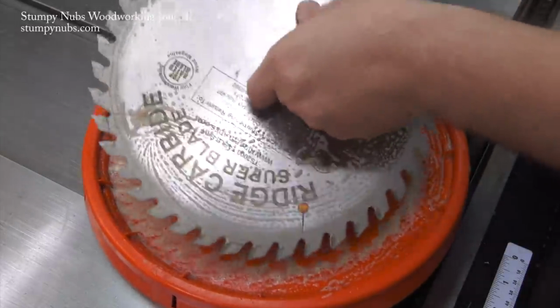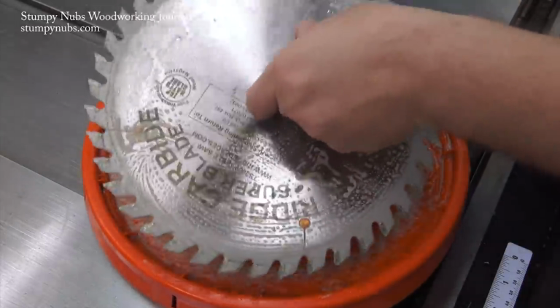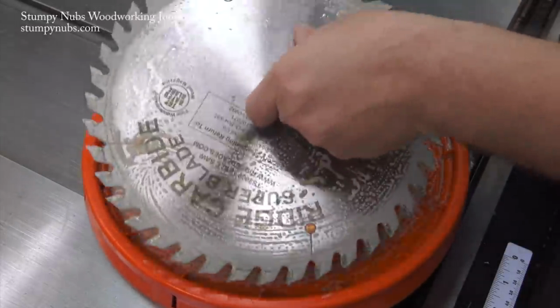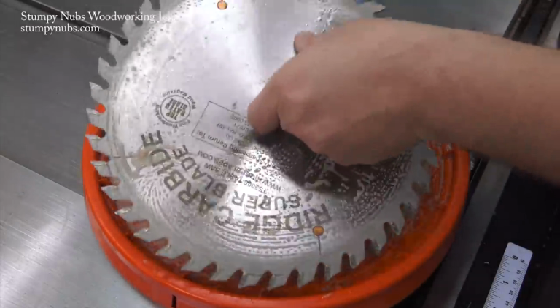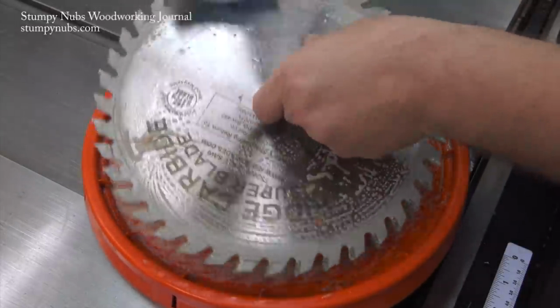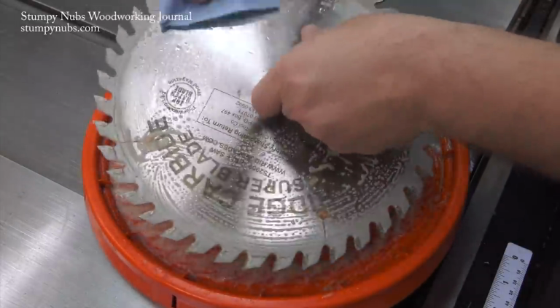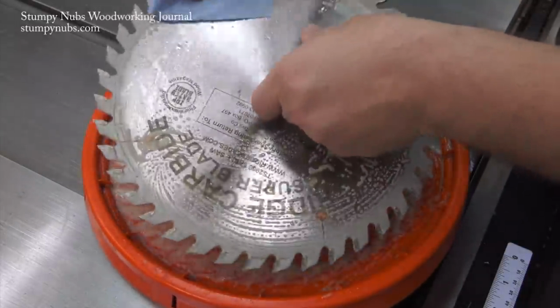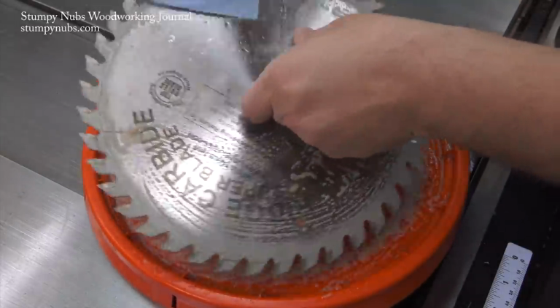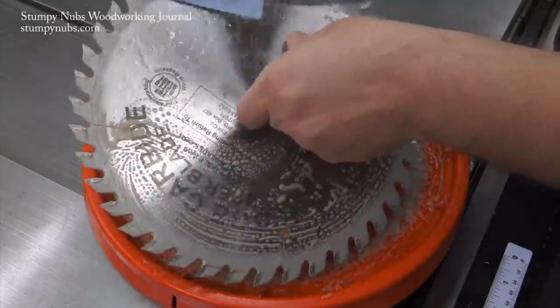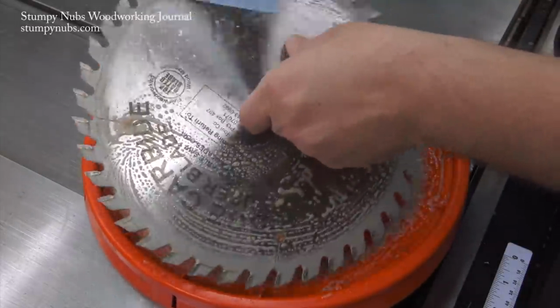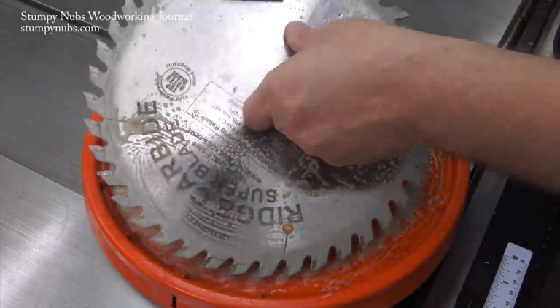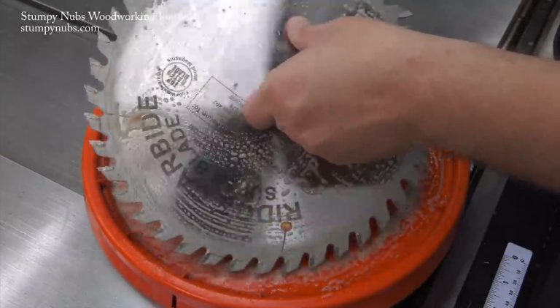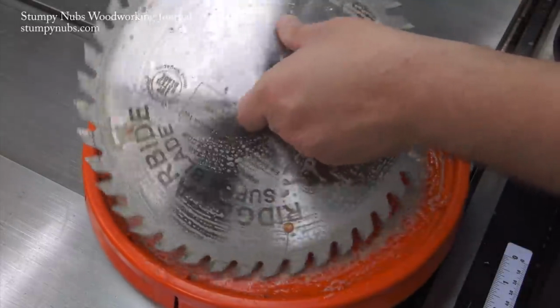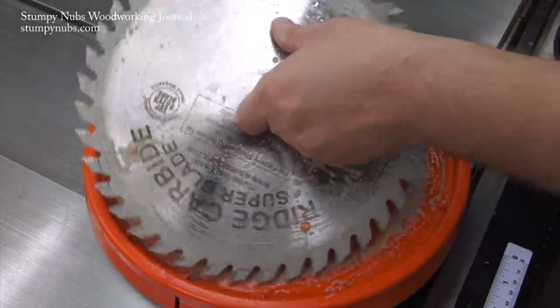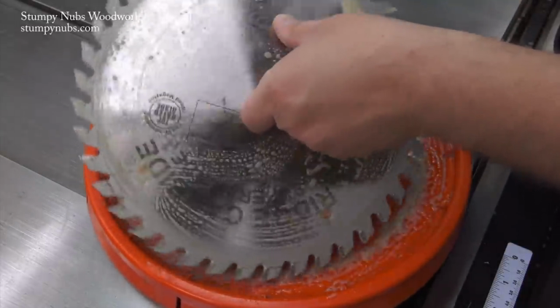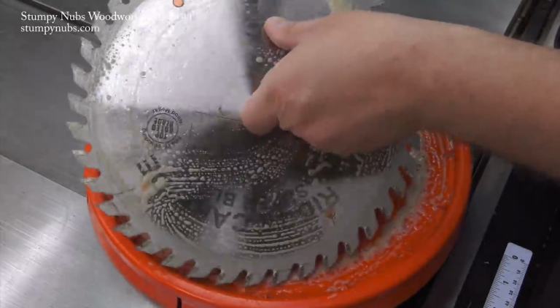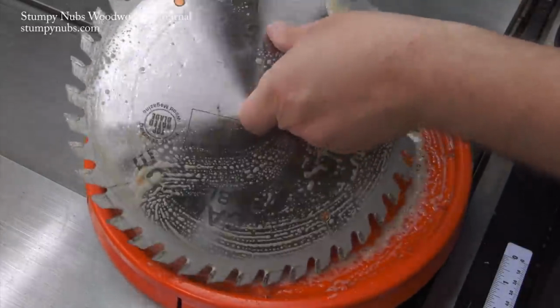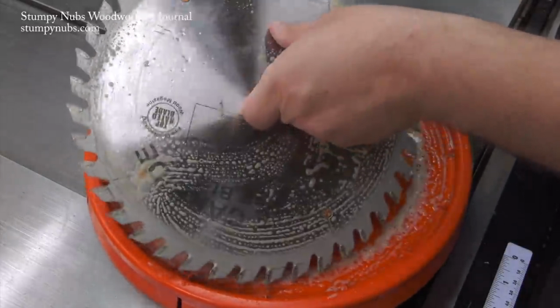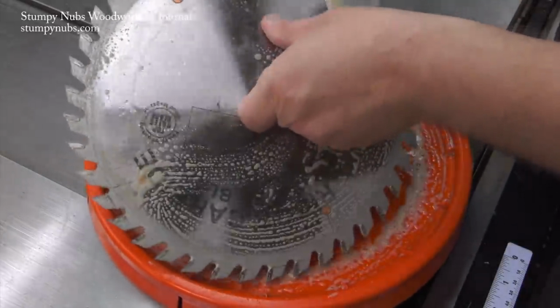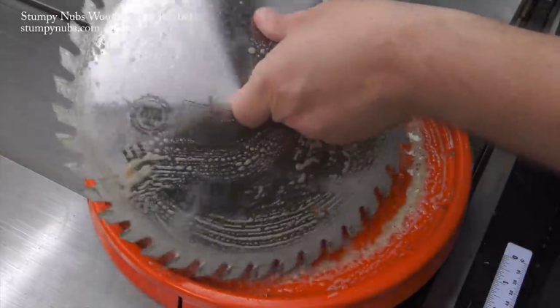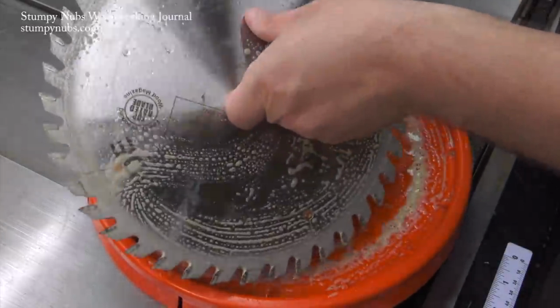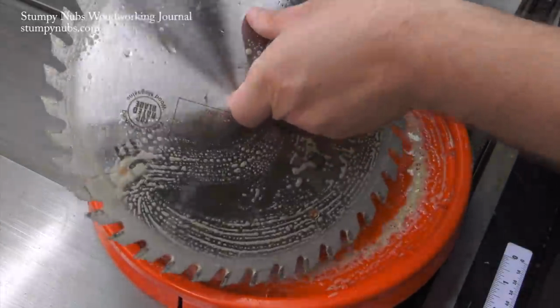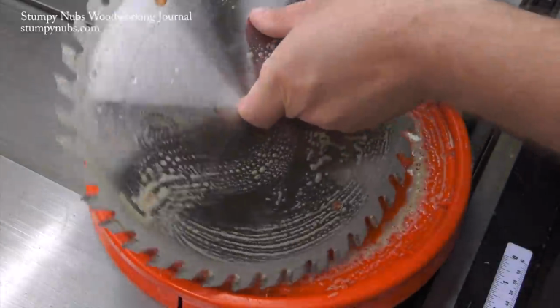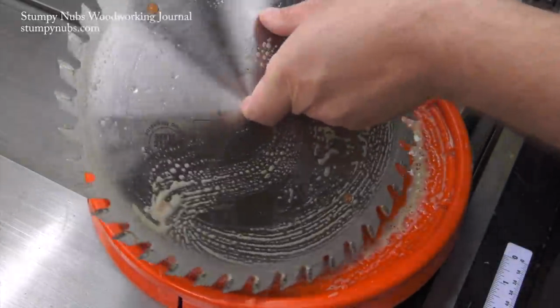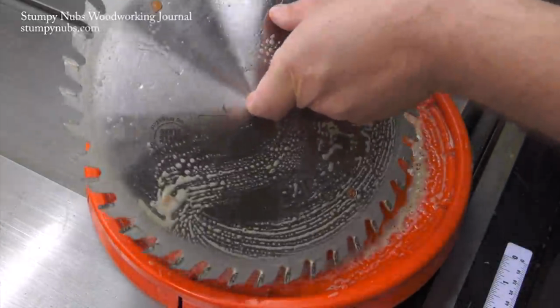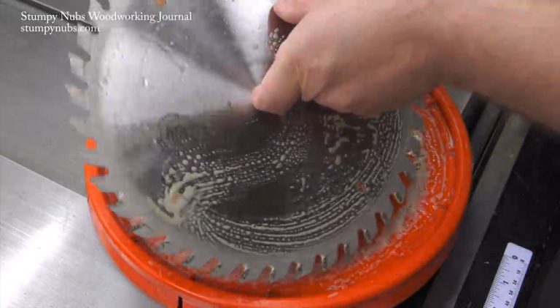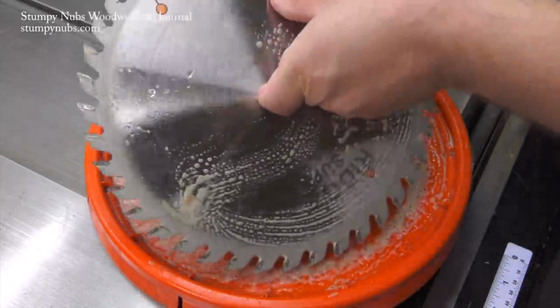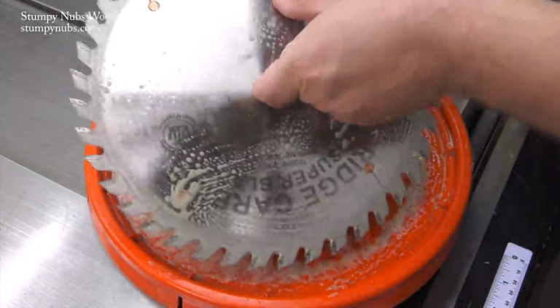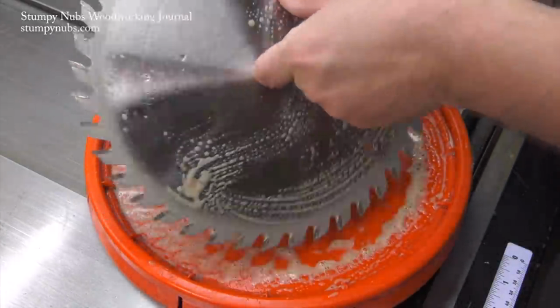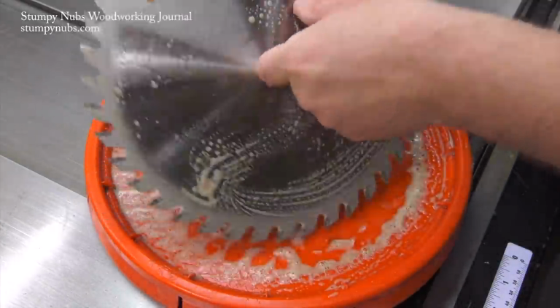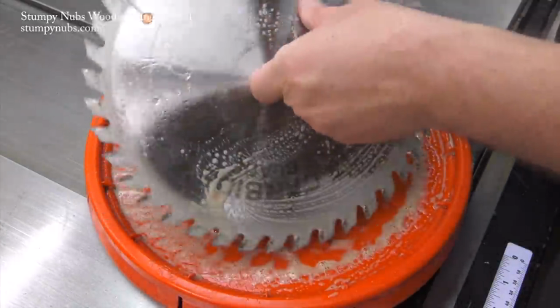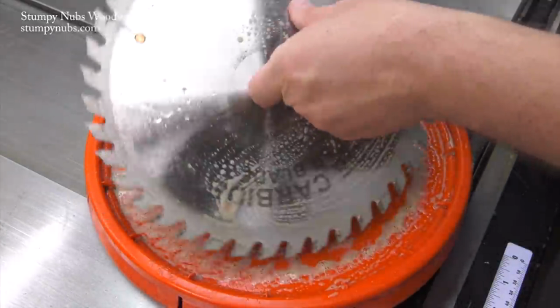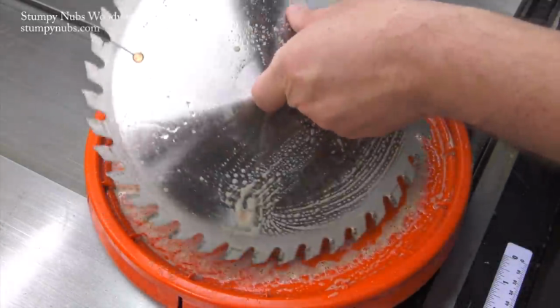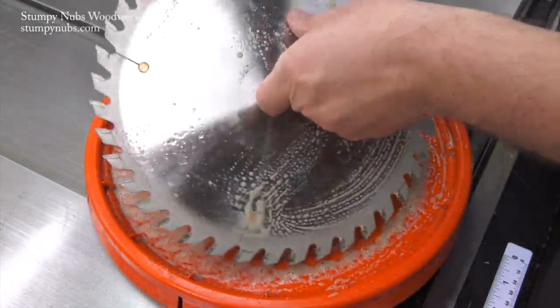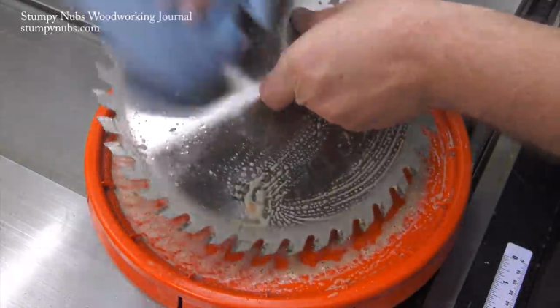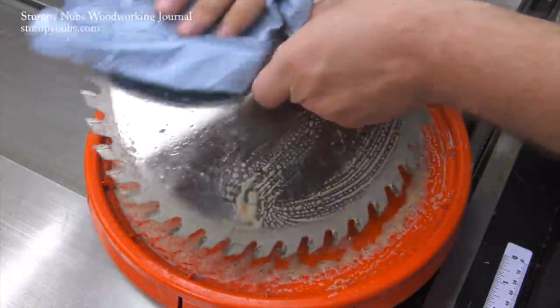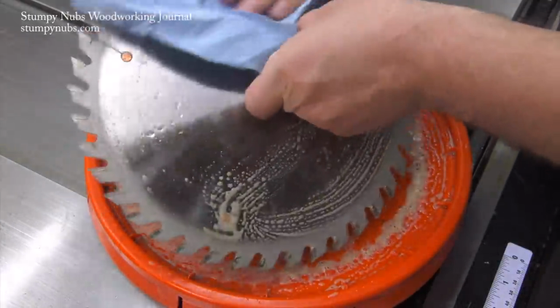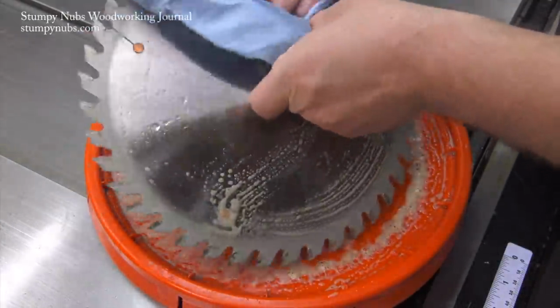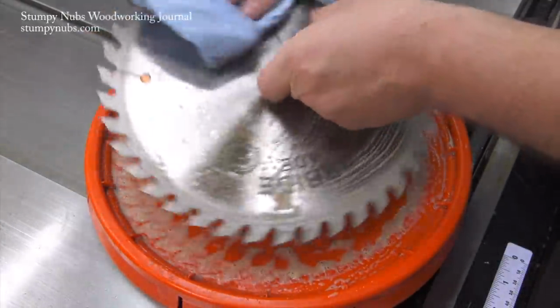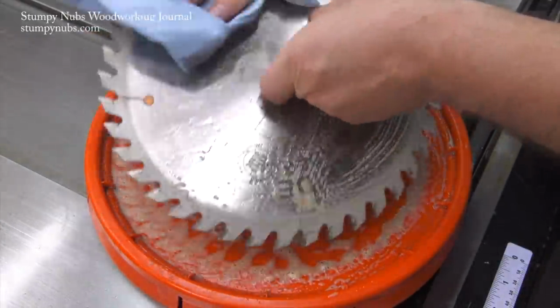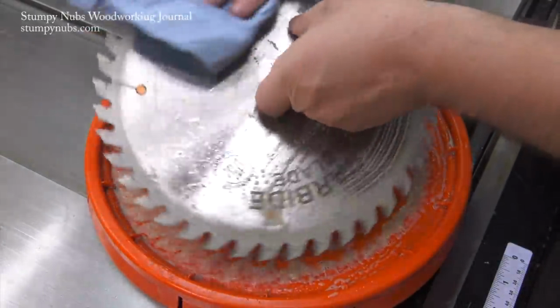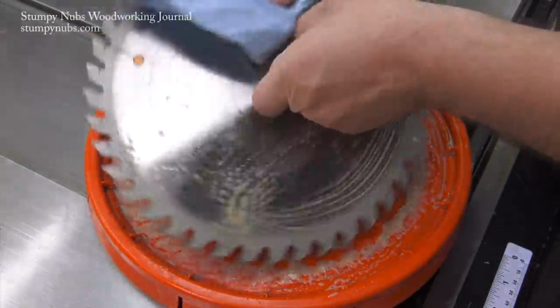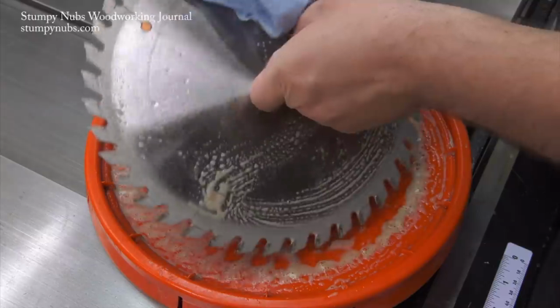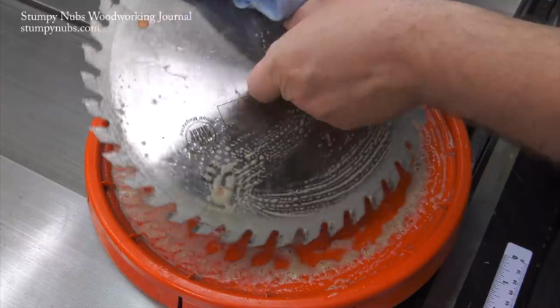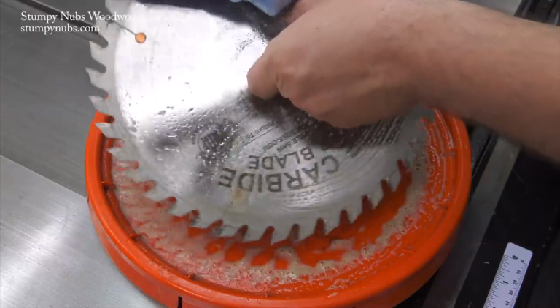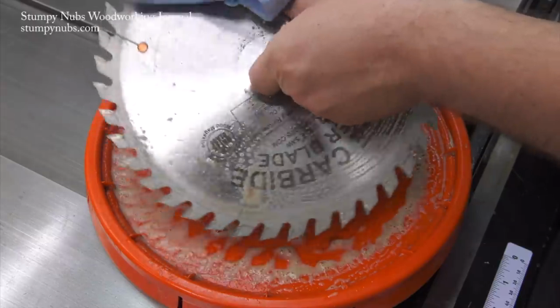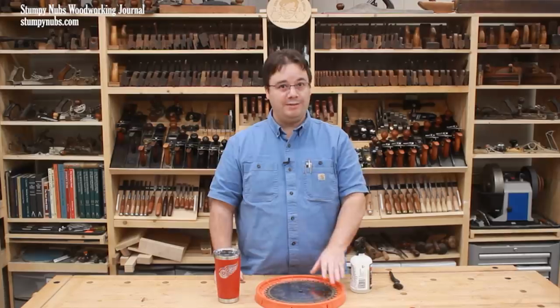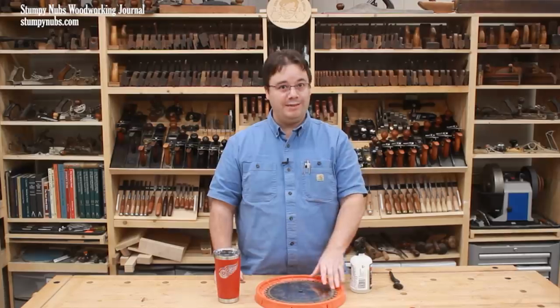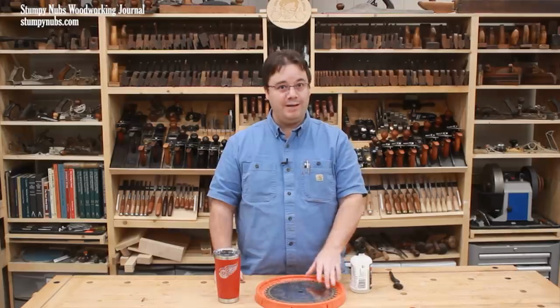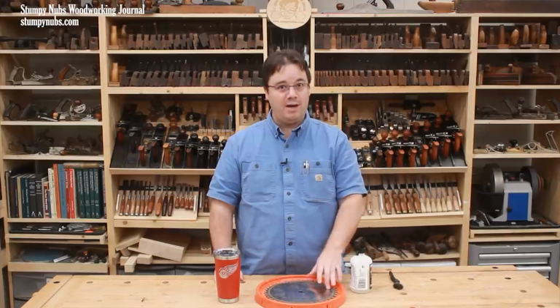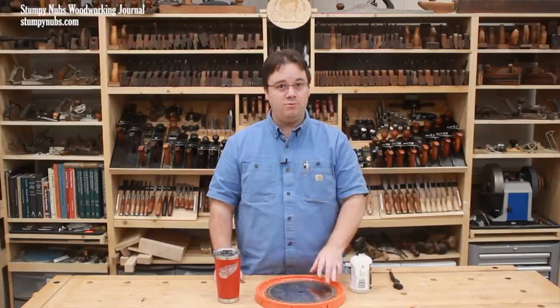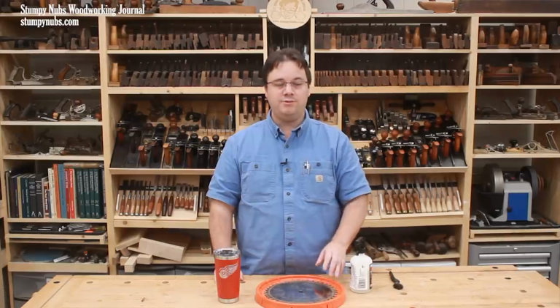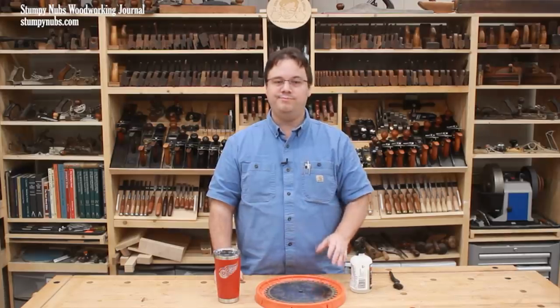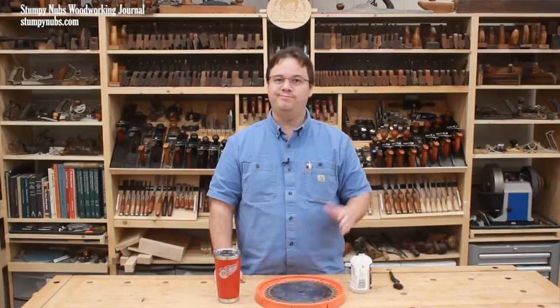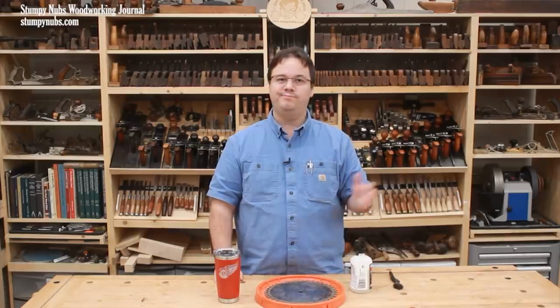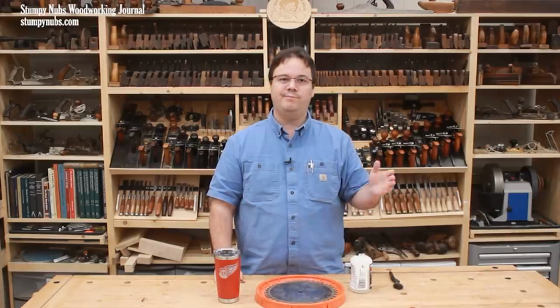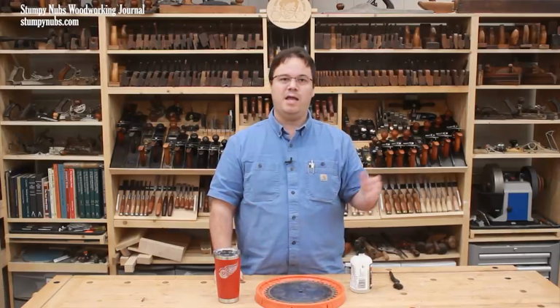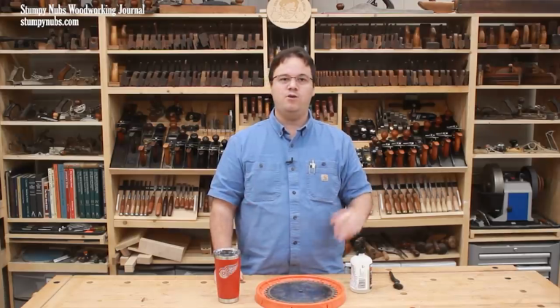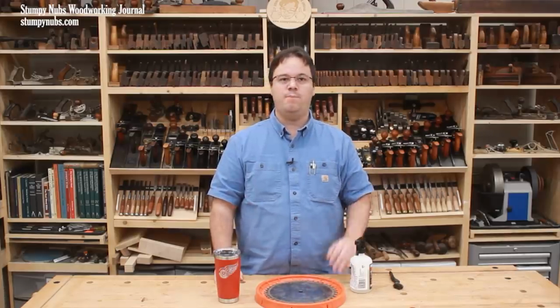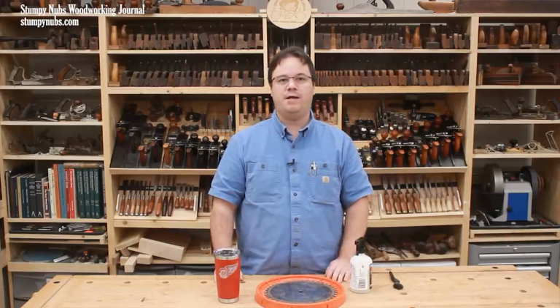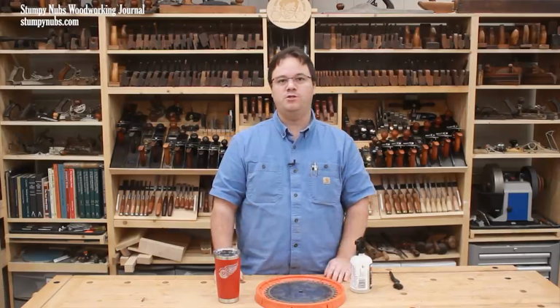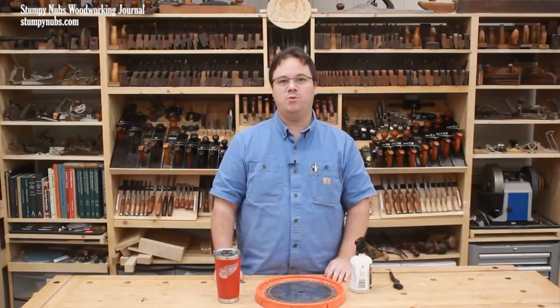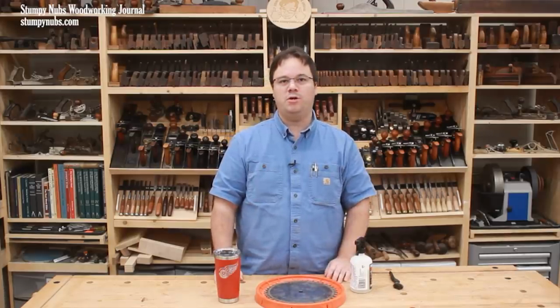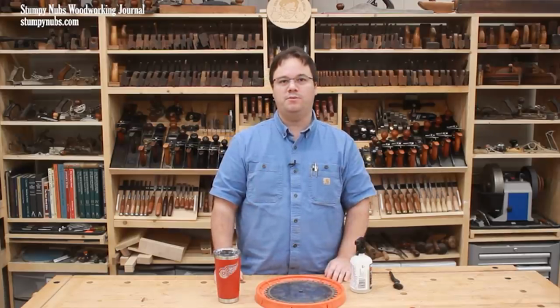It shouldn't take much work if you're using an effective cleaner. Then wipe the blade off, rinse your lid out, and you're back to work.